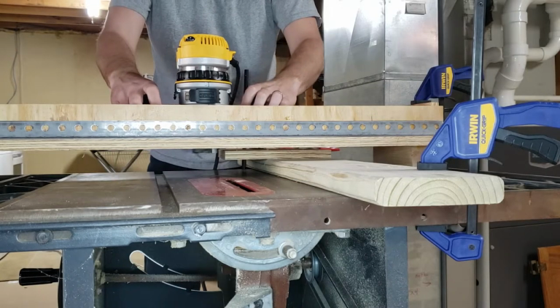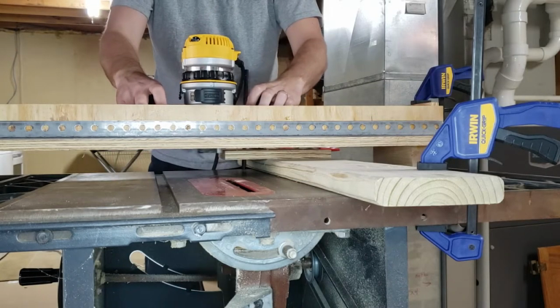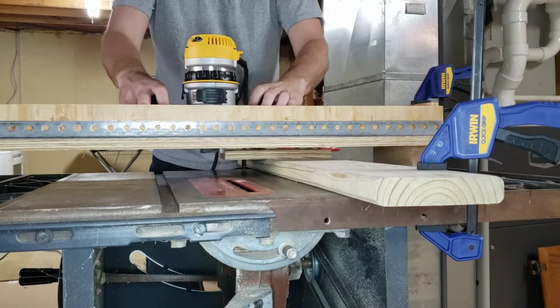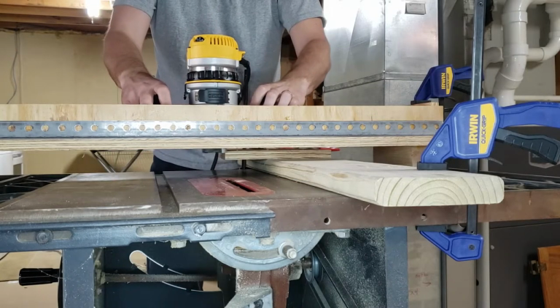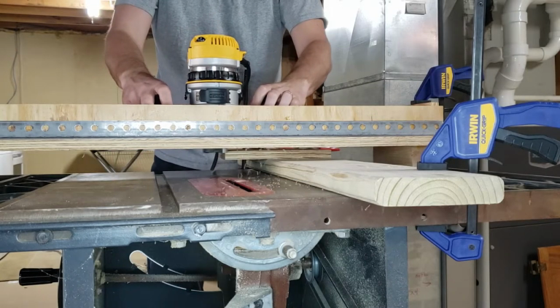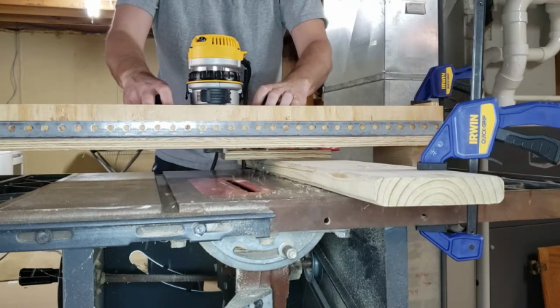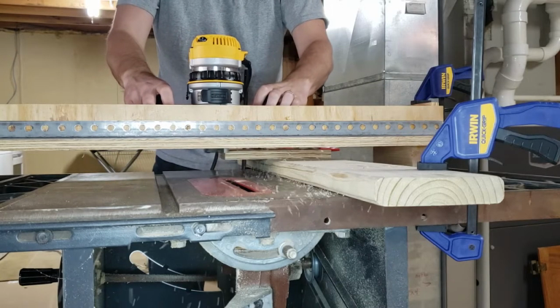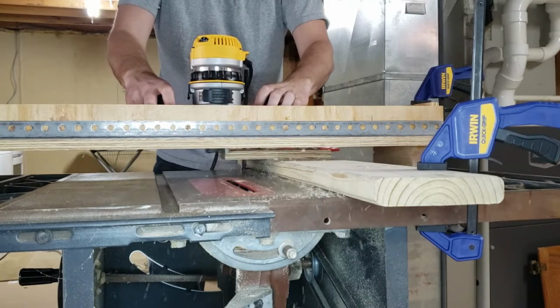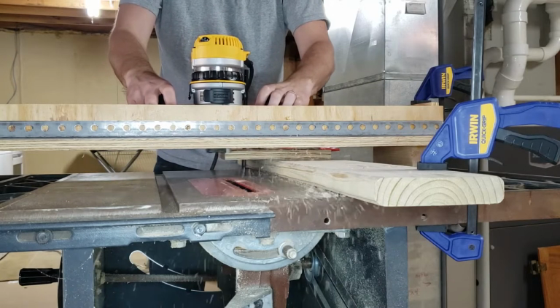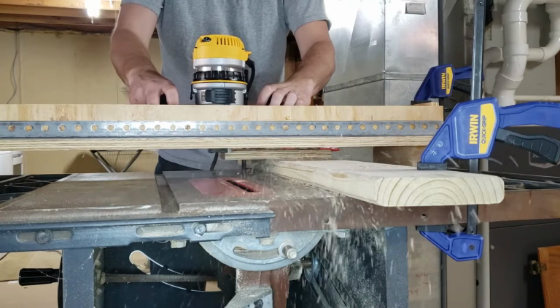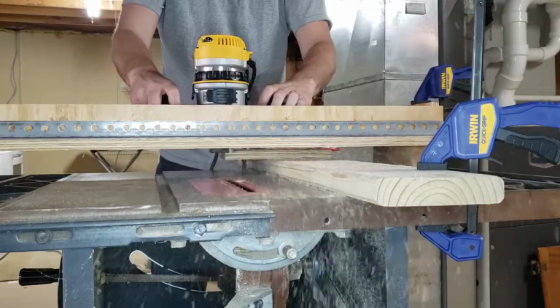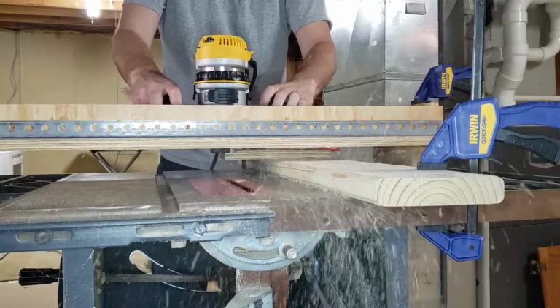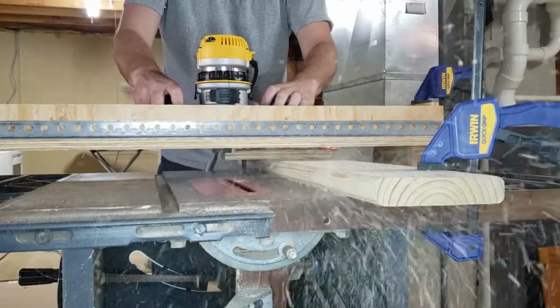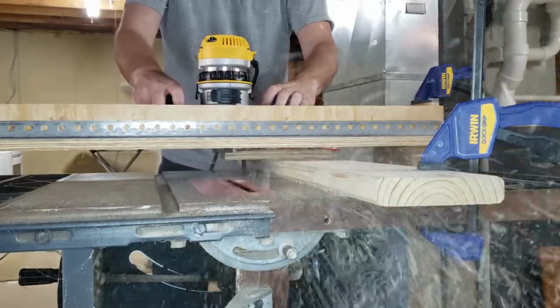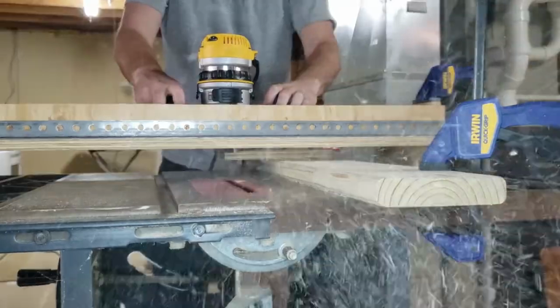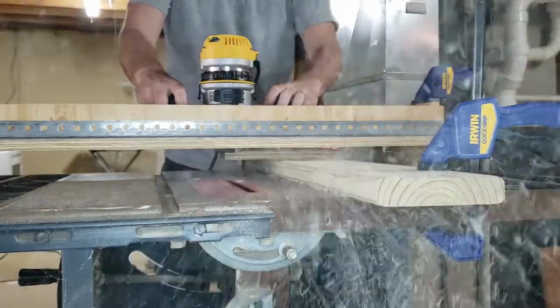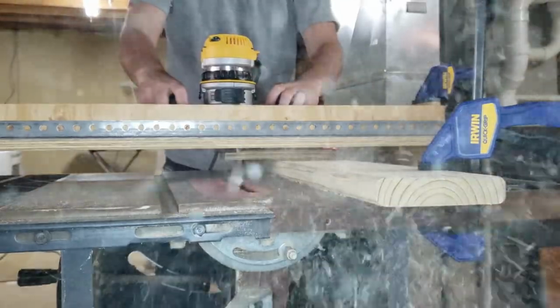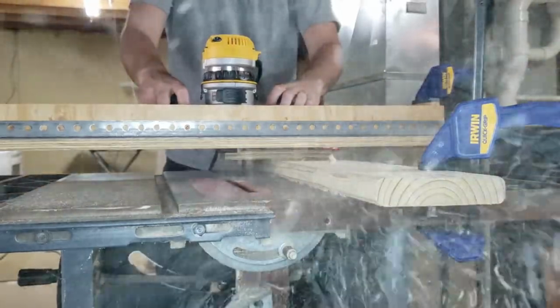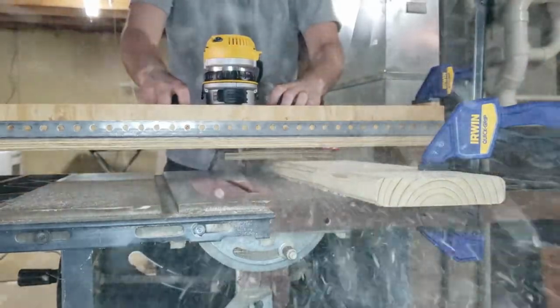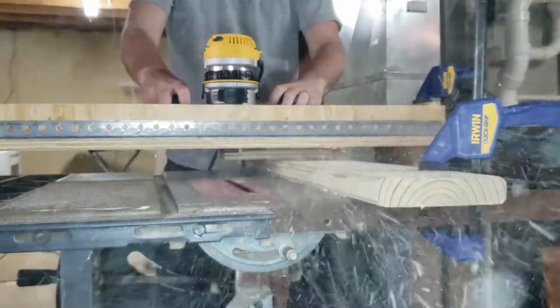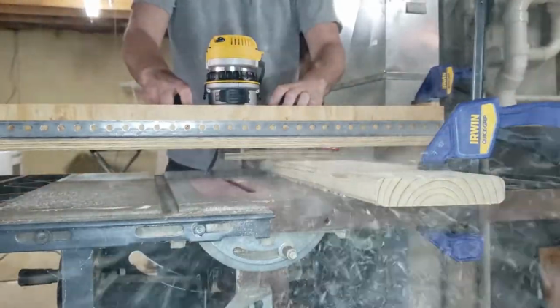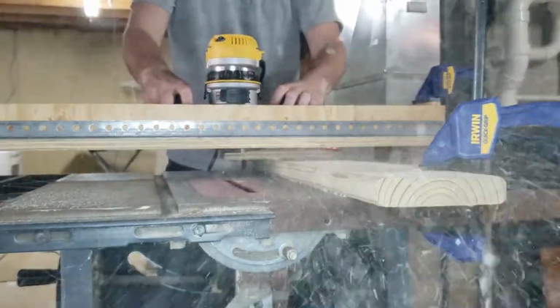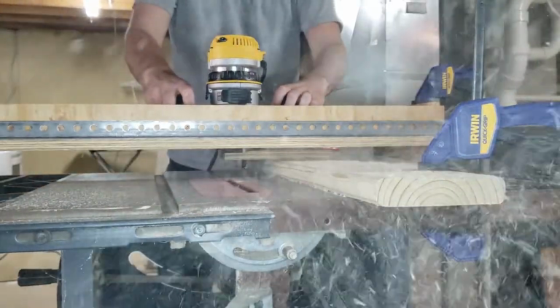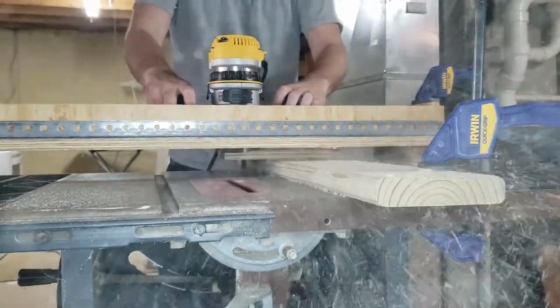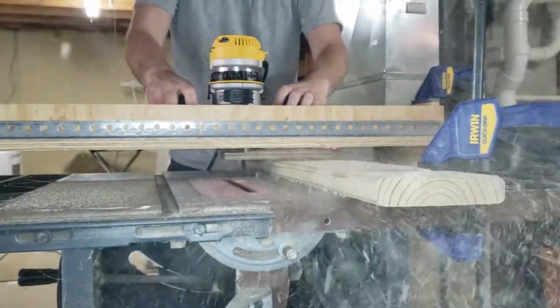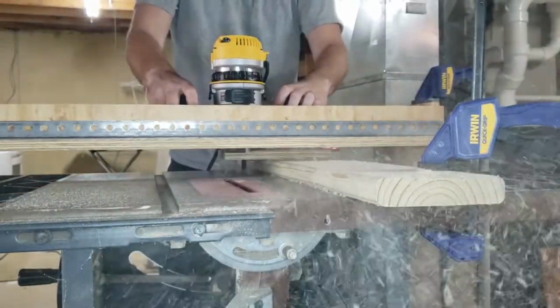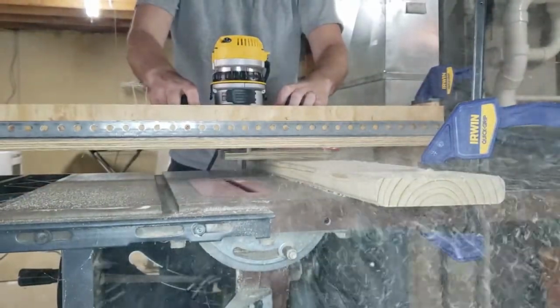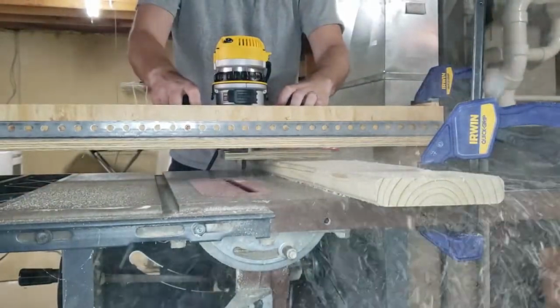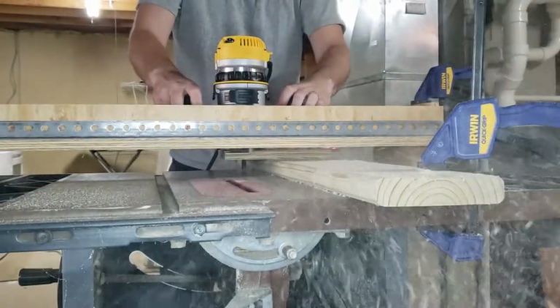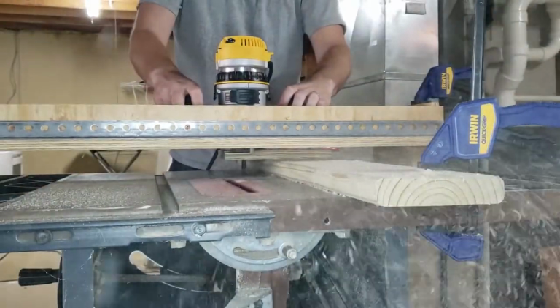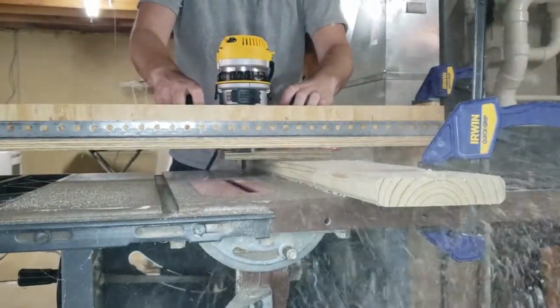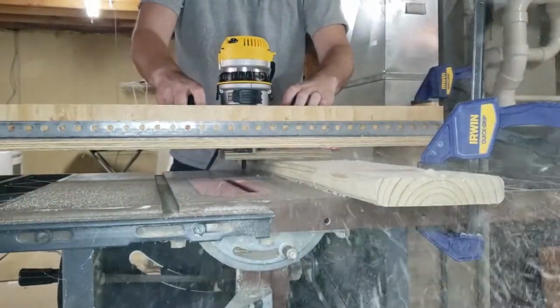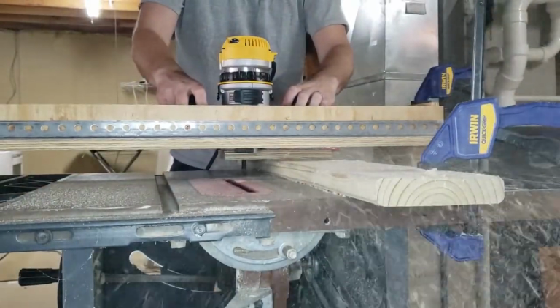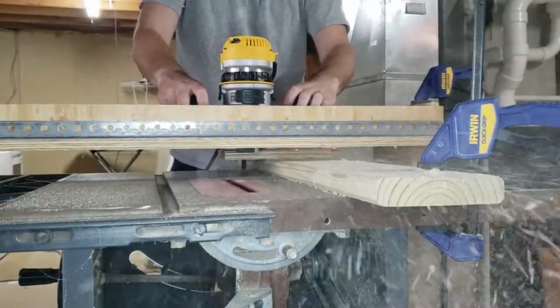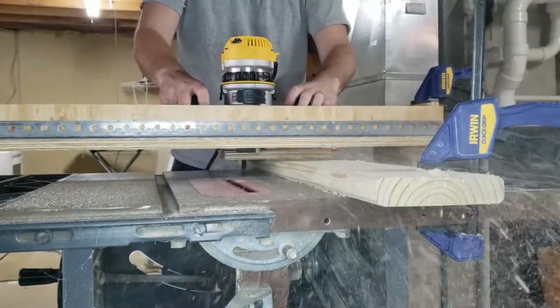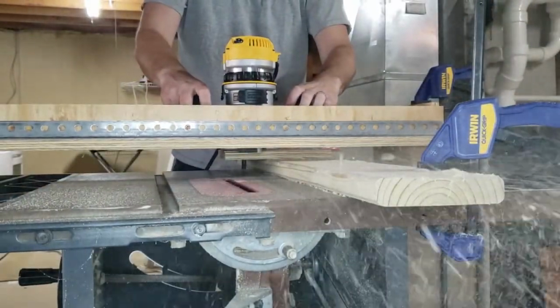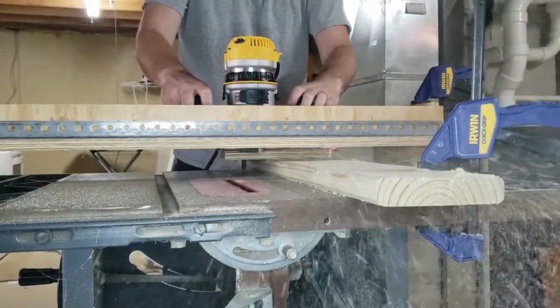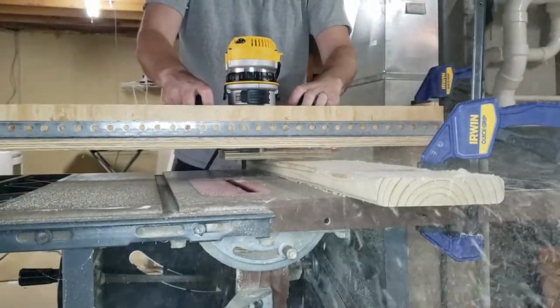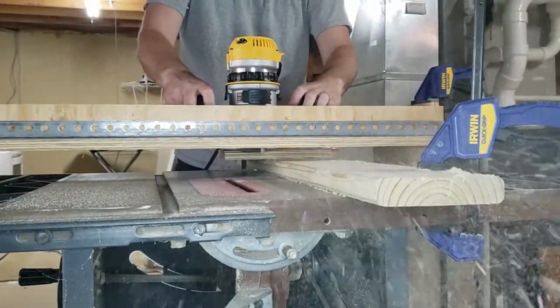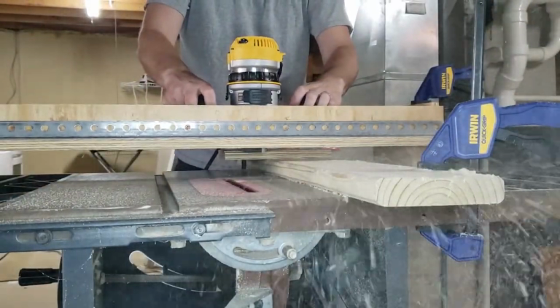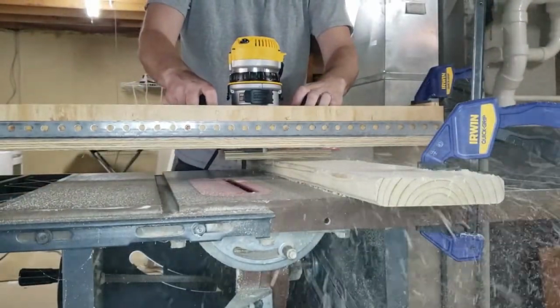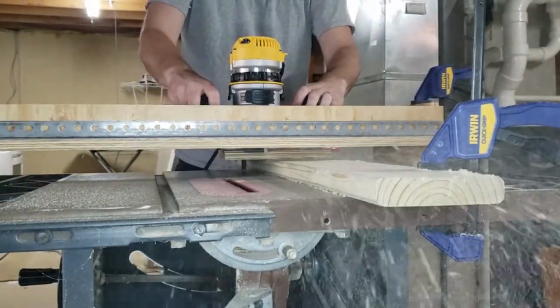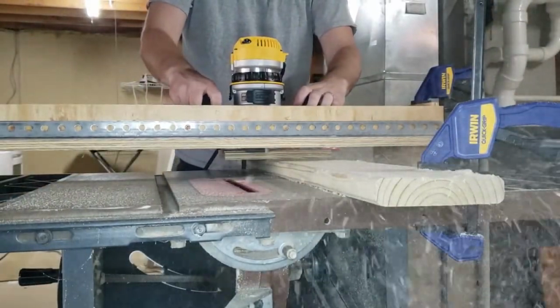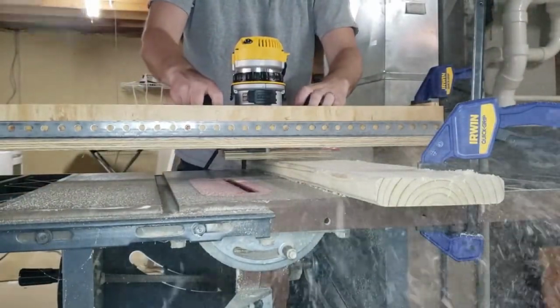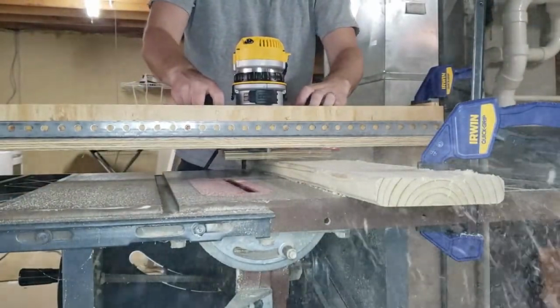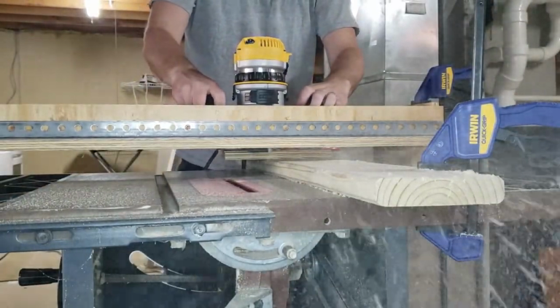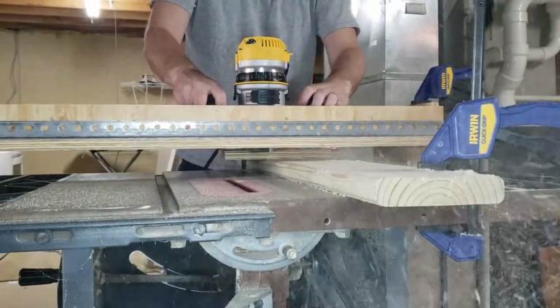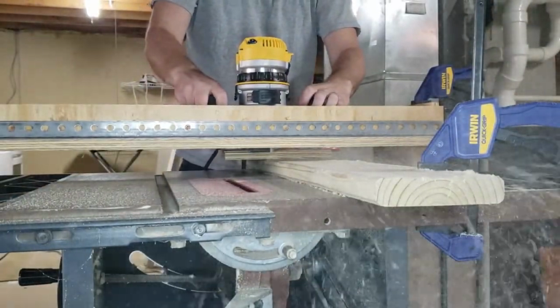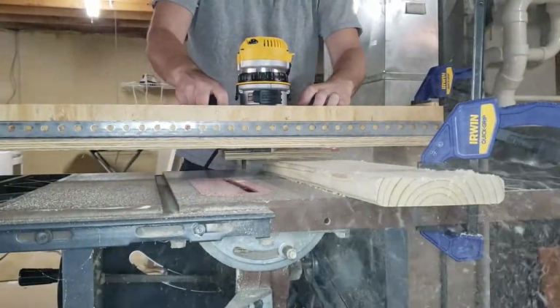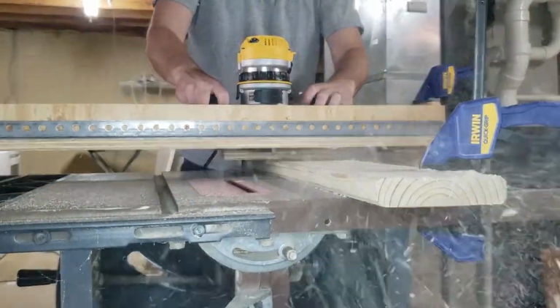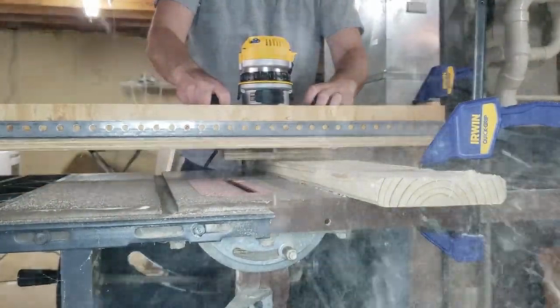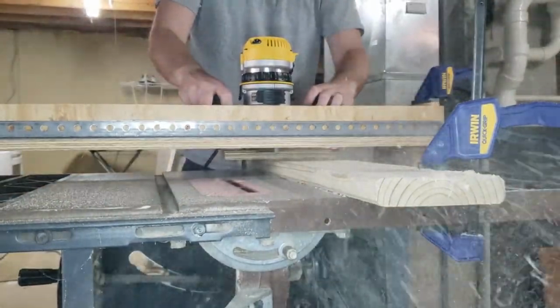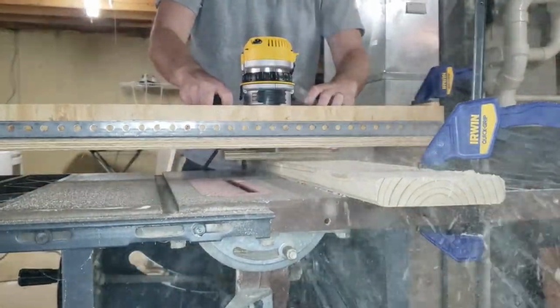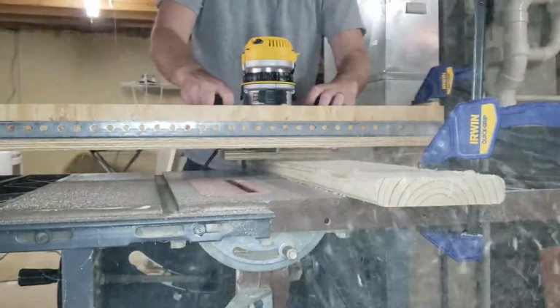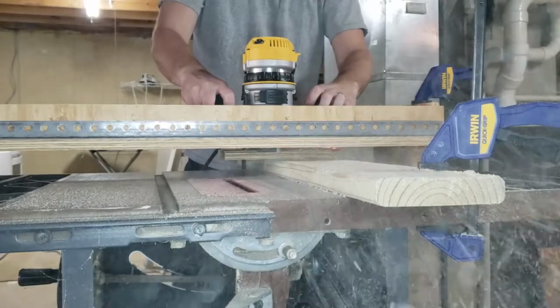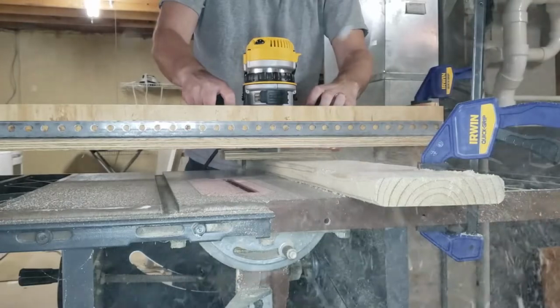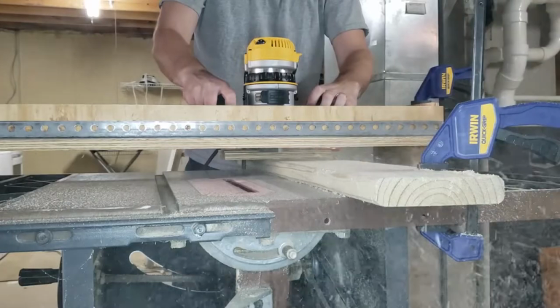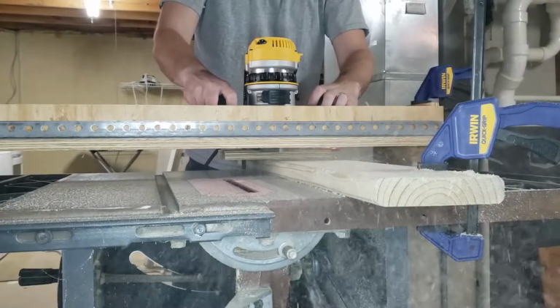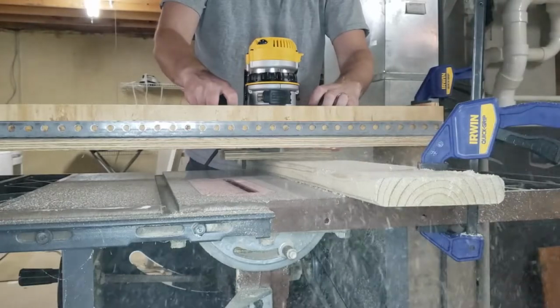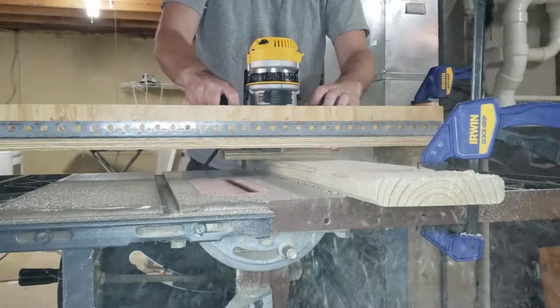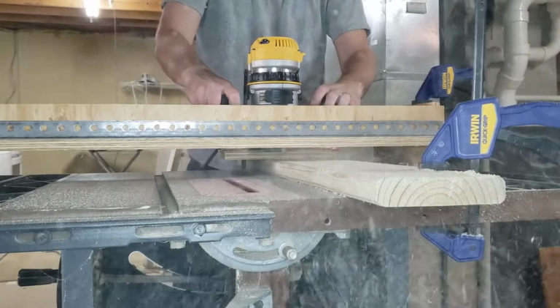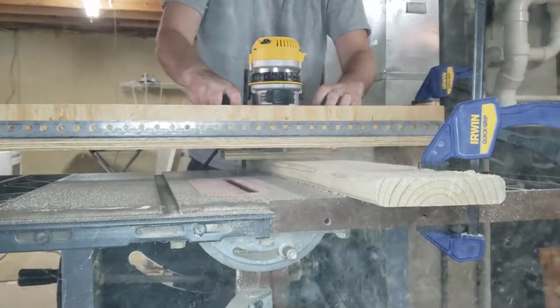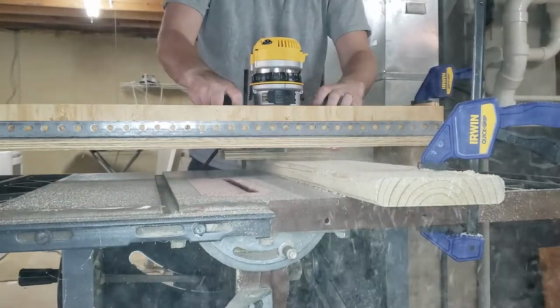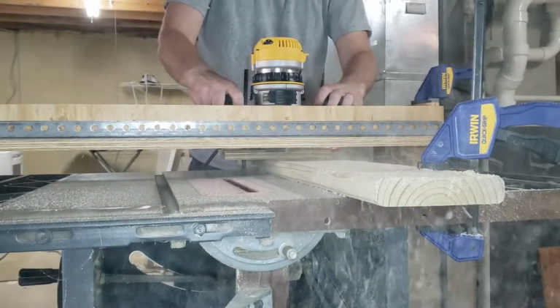Basically, you straddle a piece of wood and pass the router back and forth working your way down. Once you've covered the full board, you should have a nice and level board.